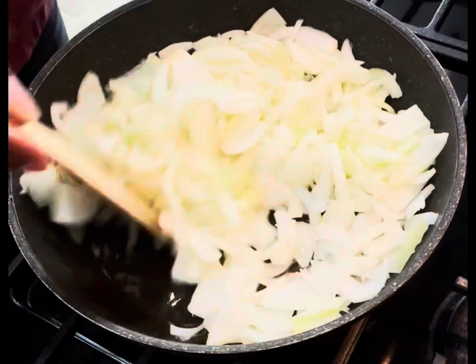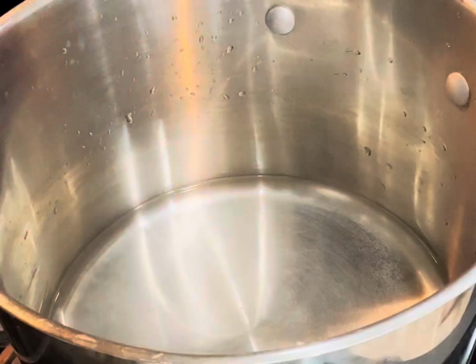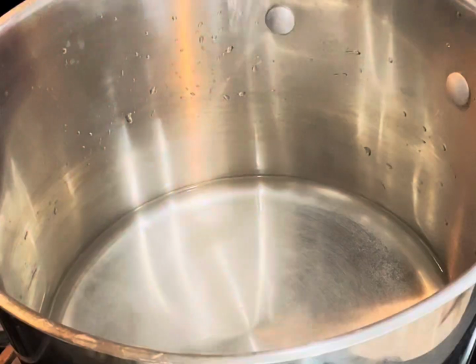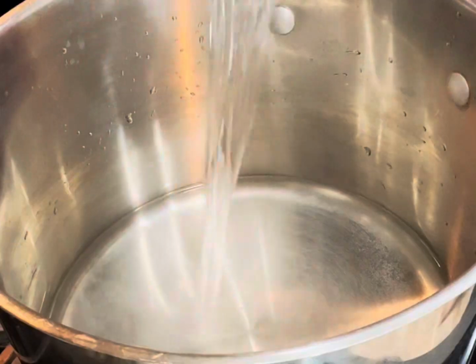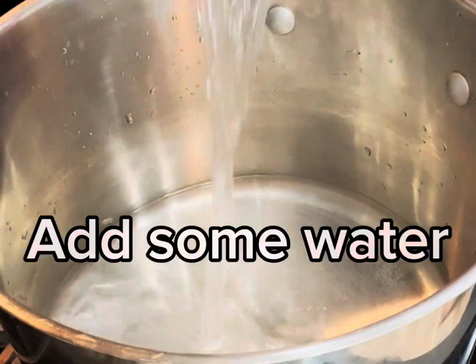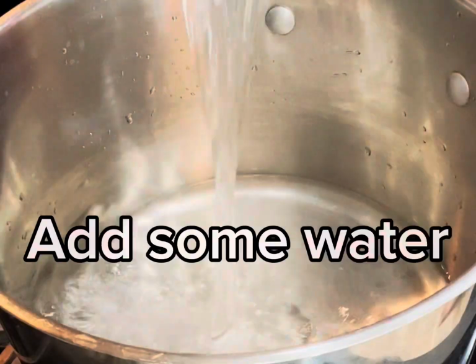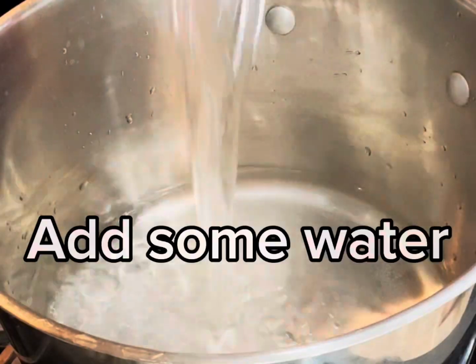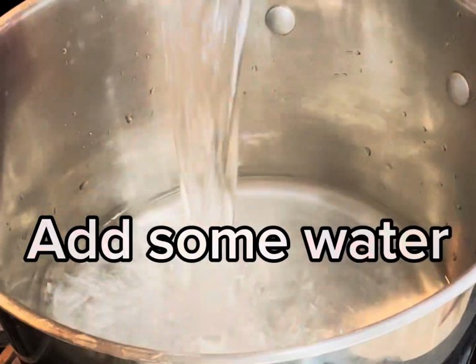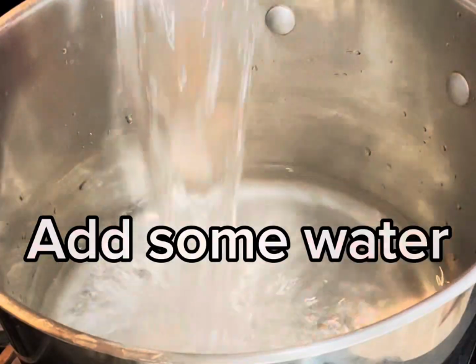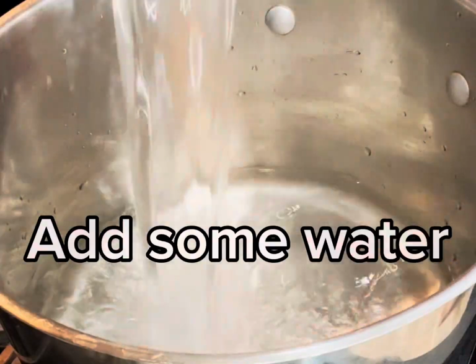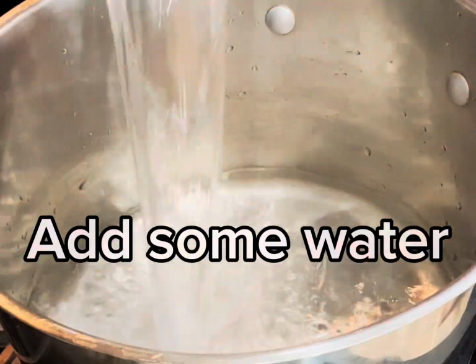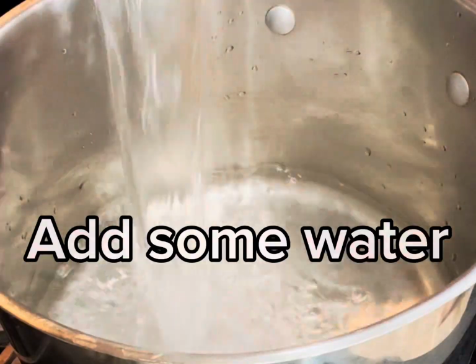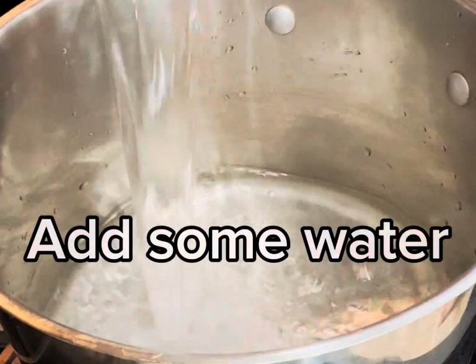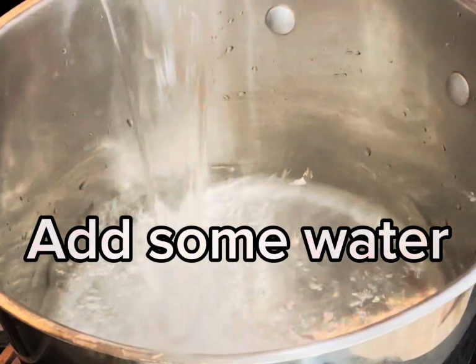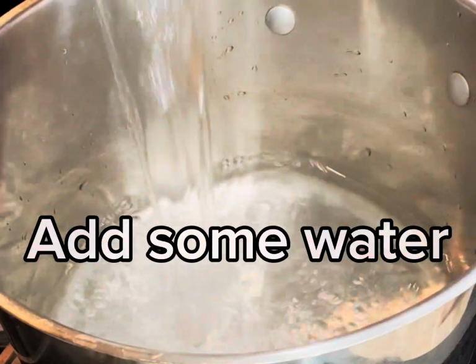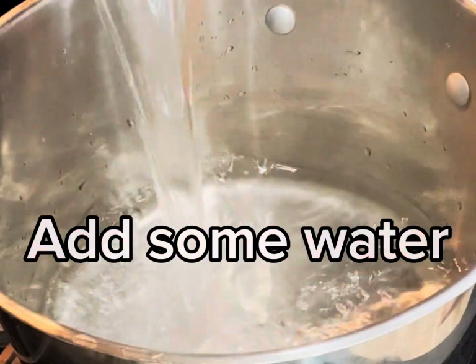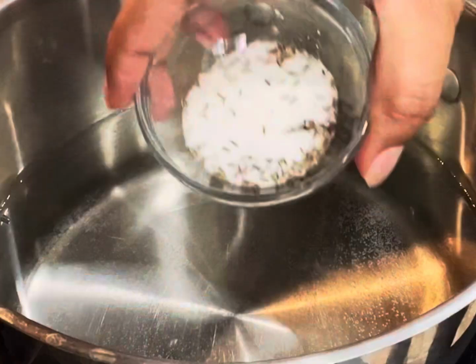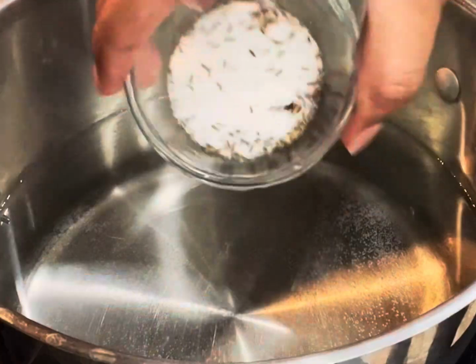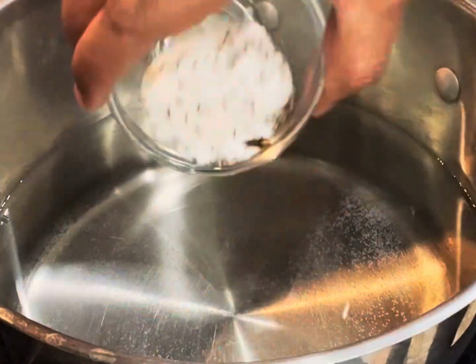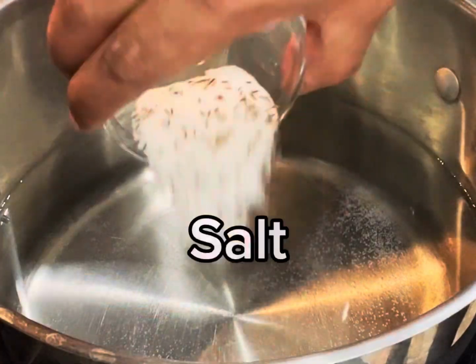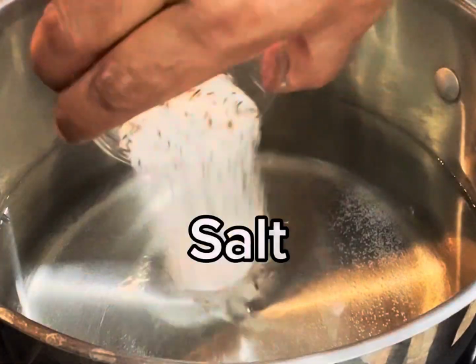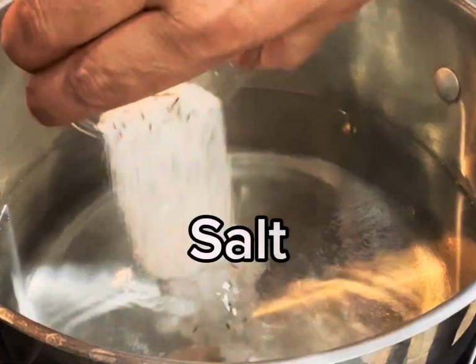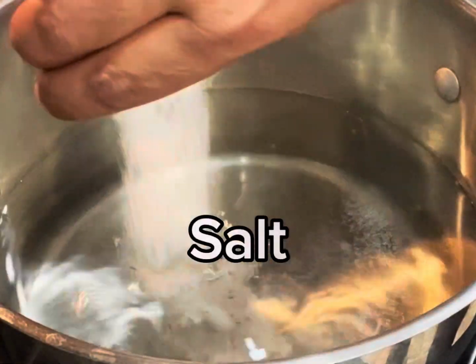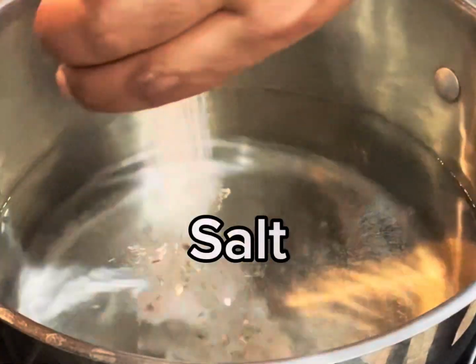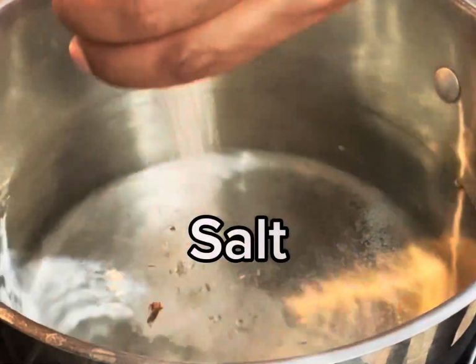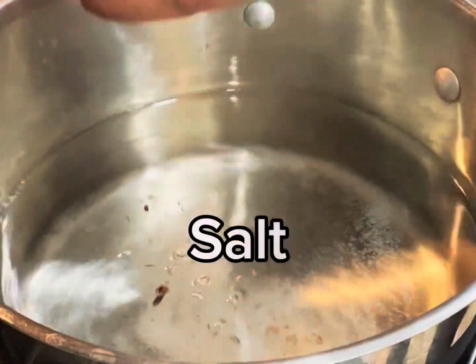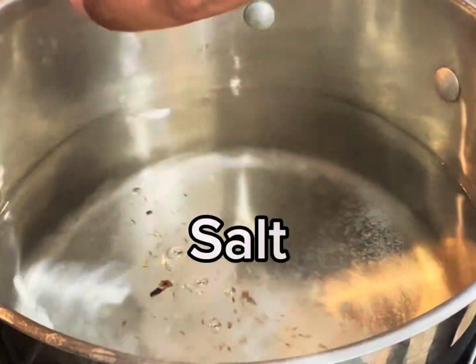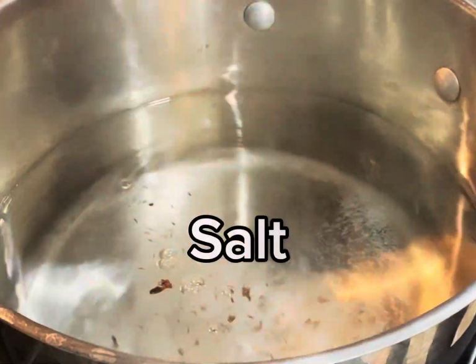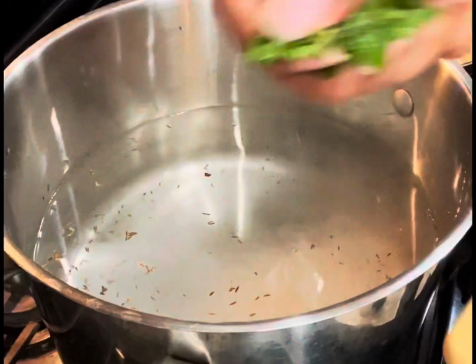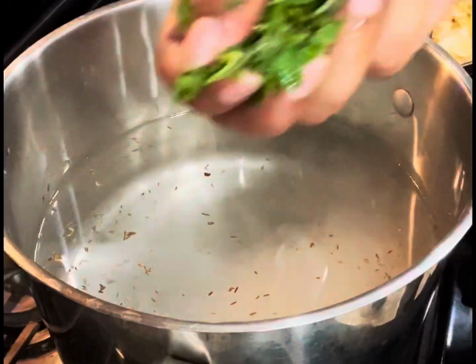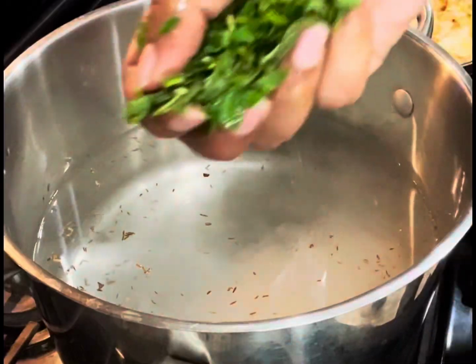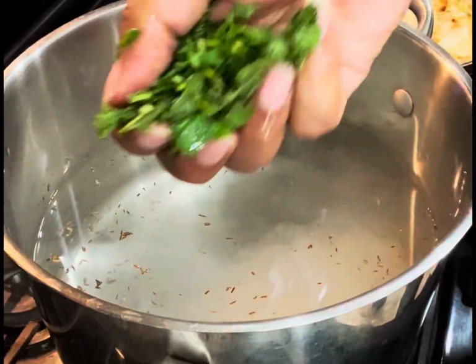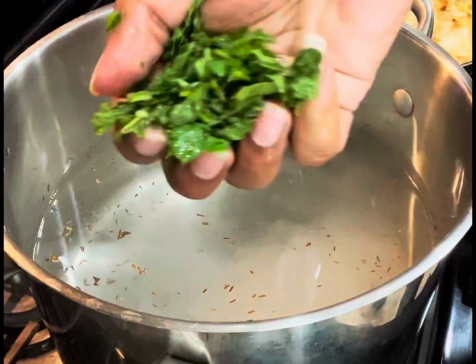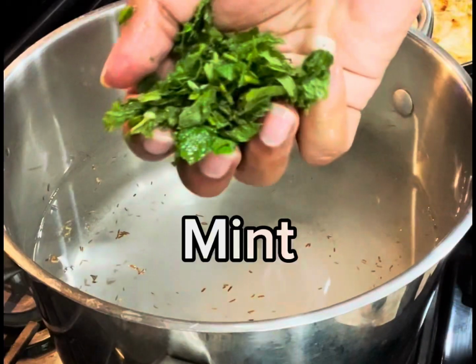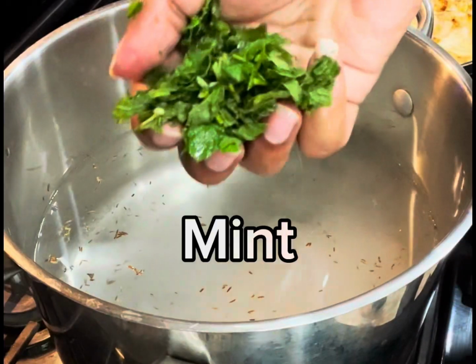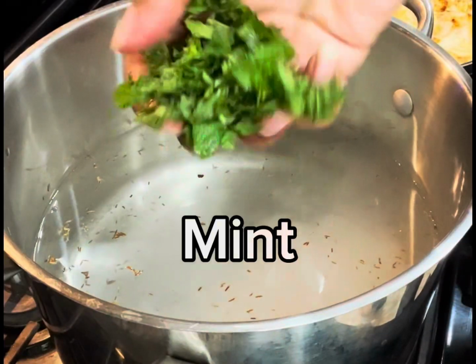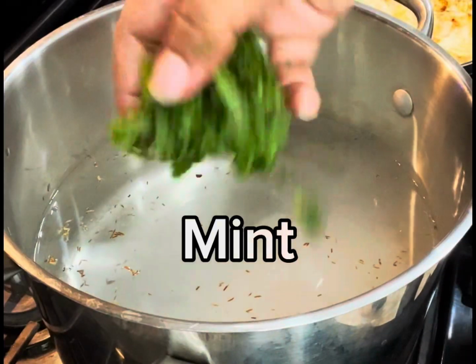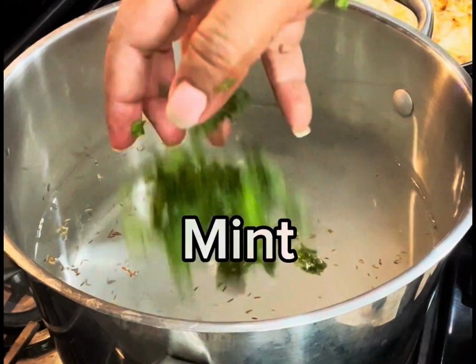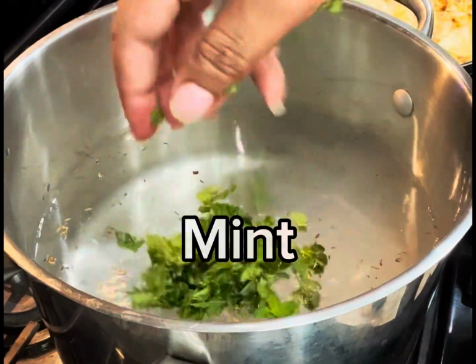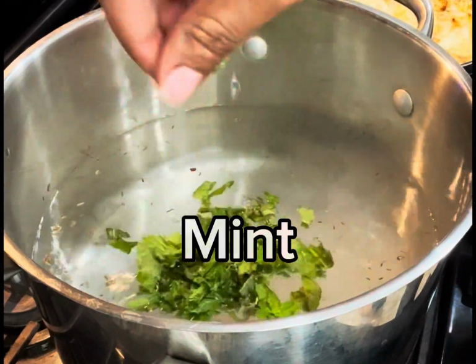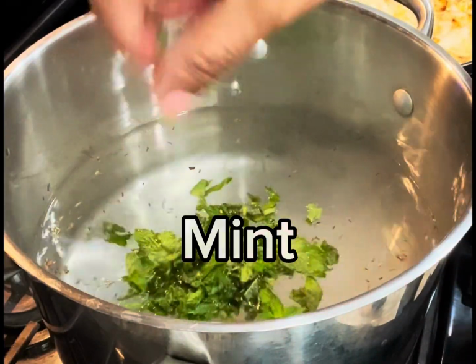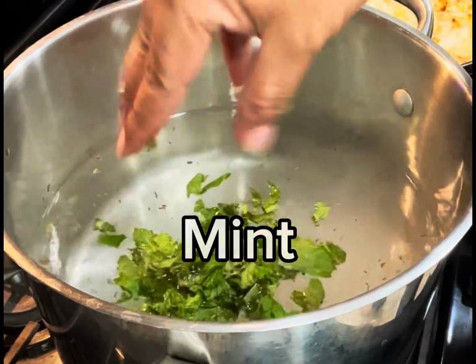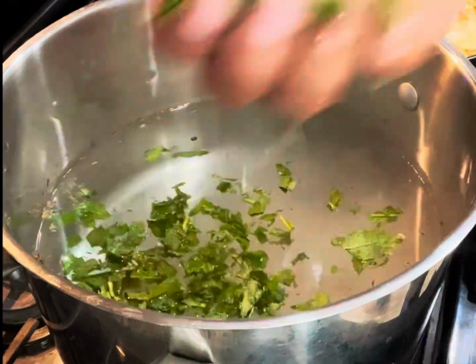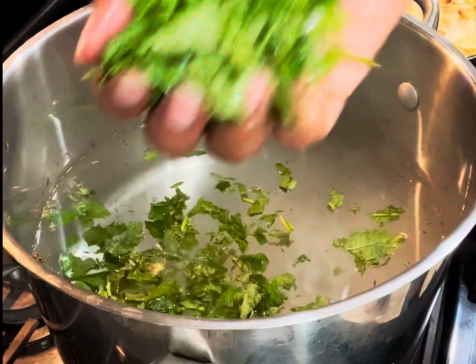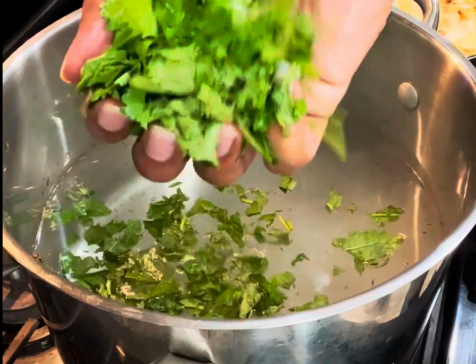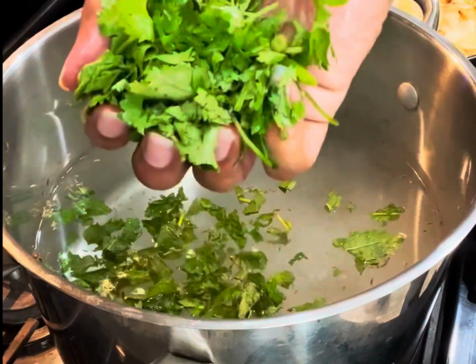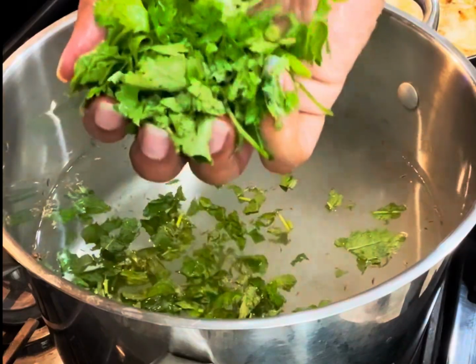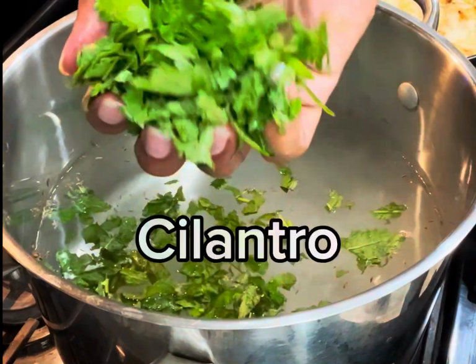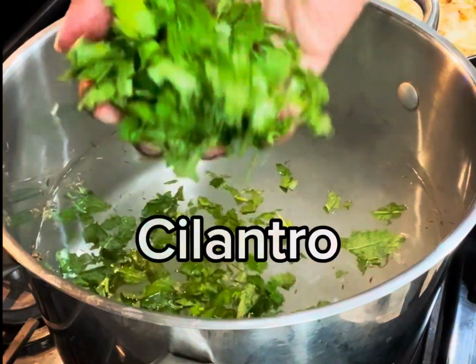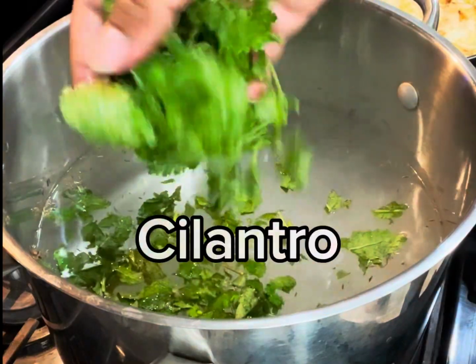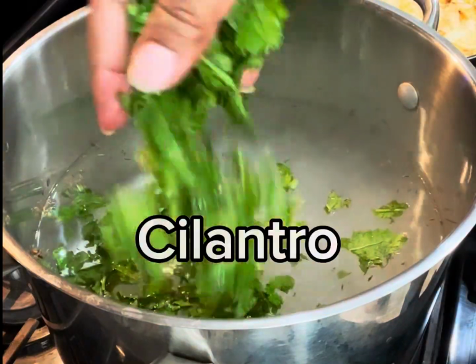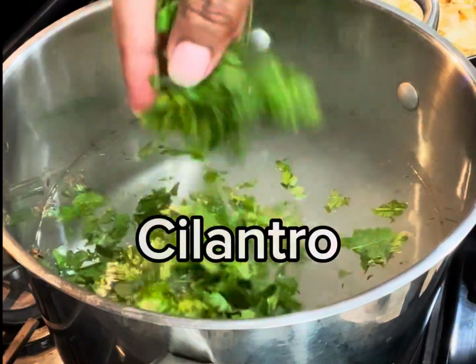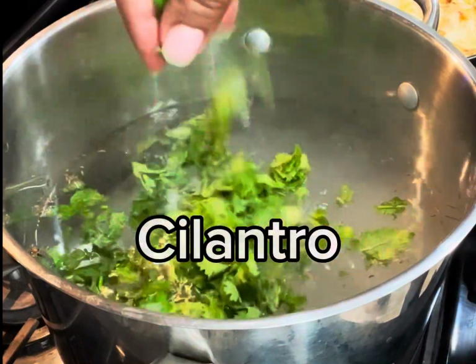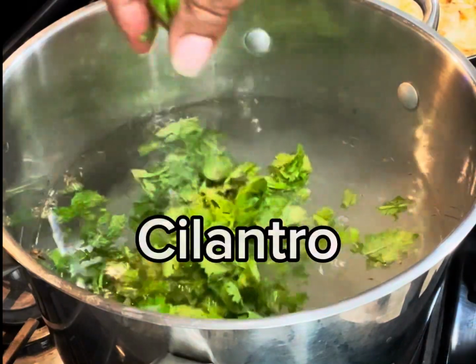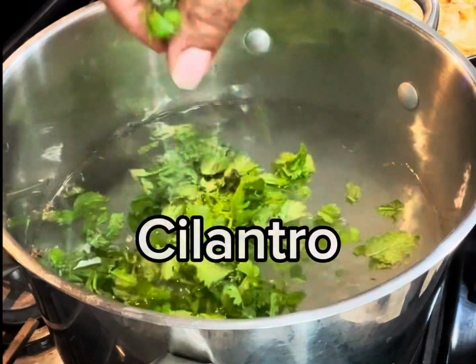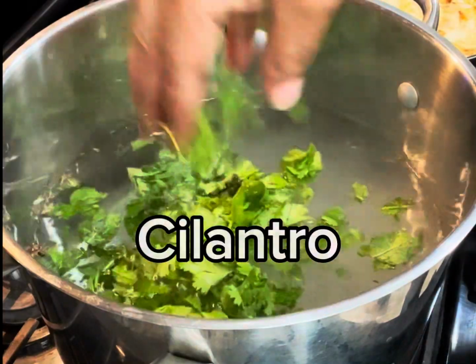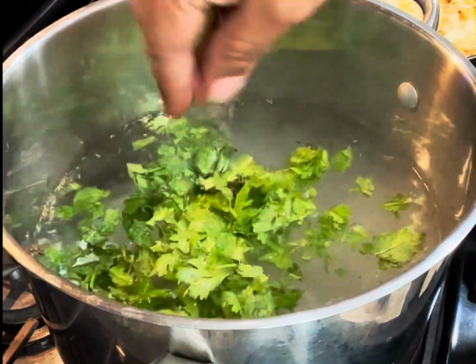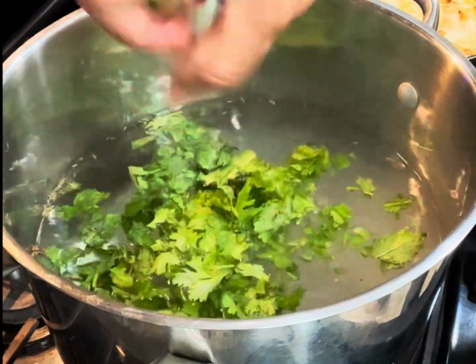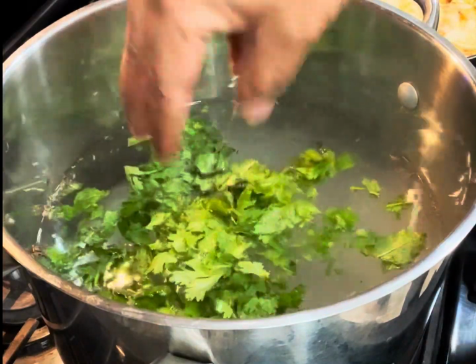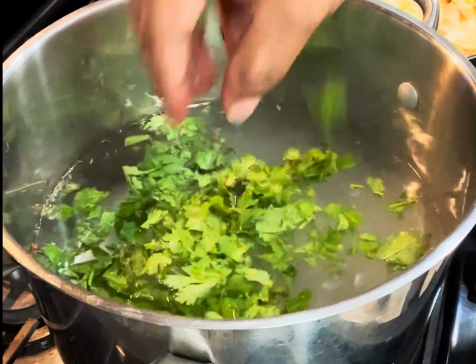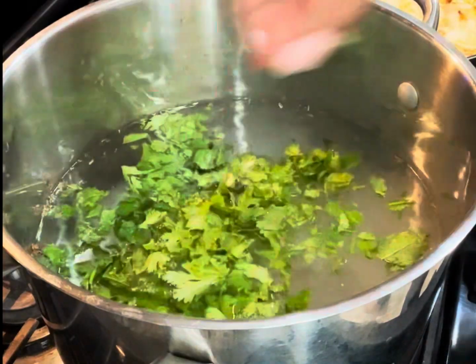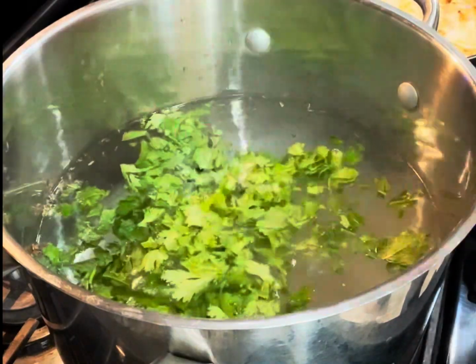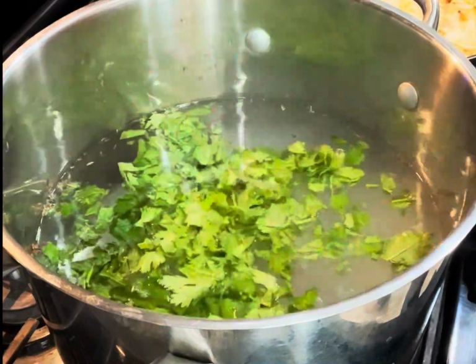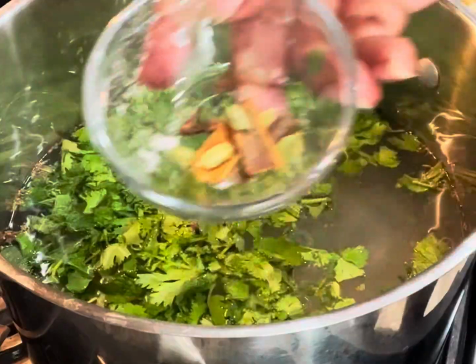Take a bowl and add some water, salt, mint, cilantro, spices.